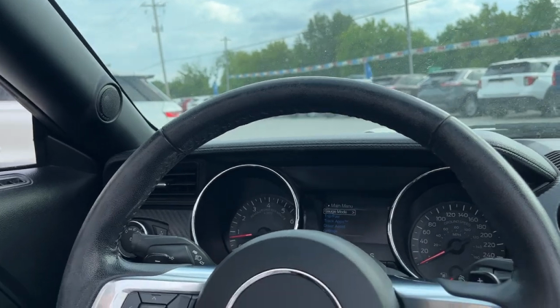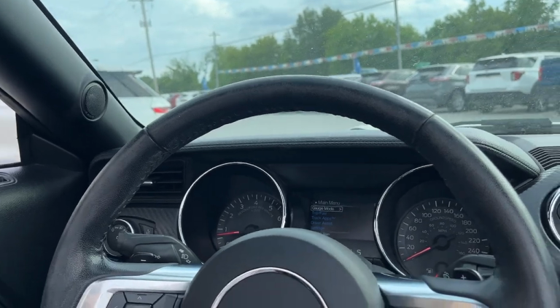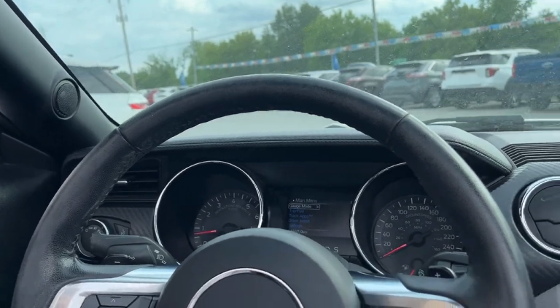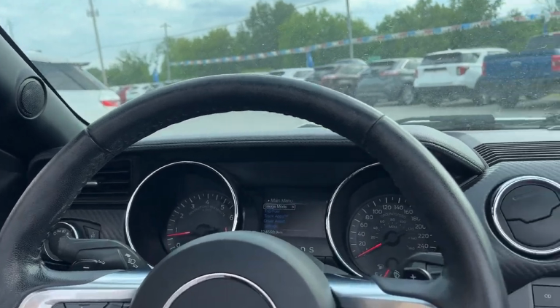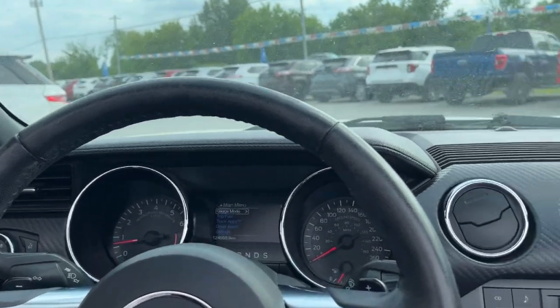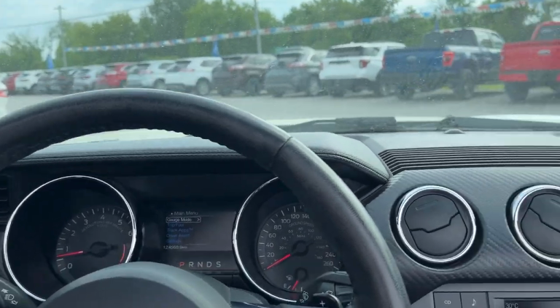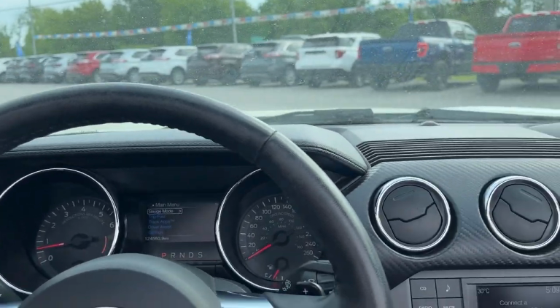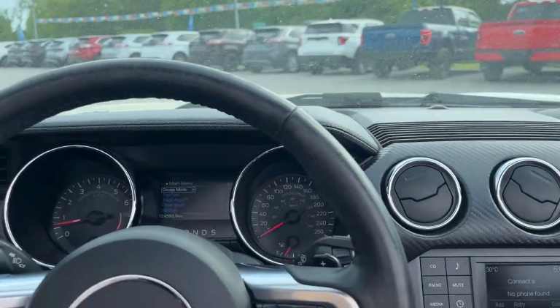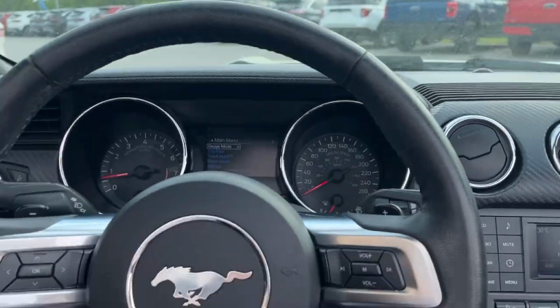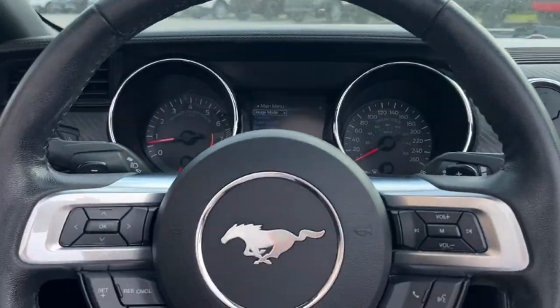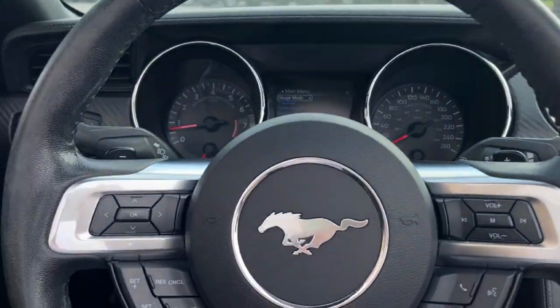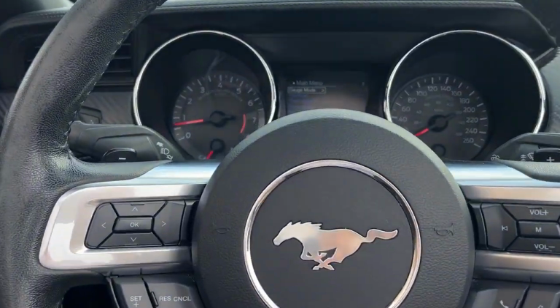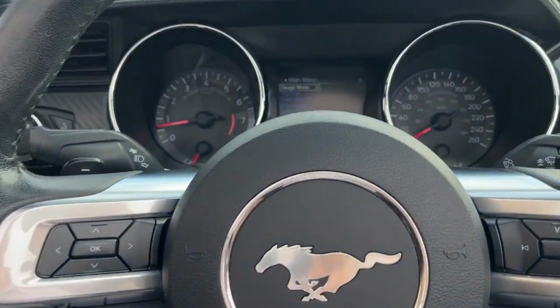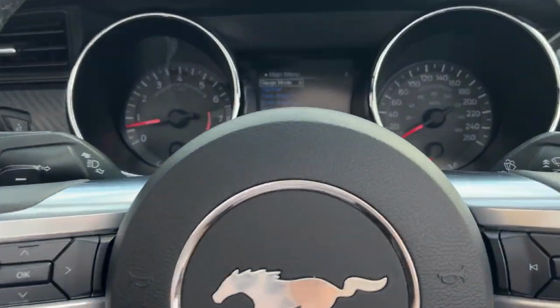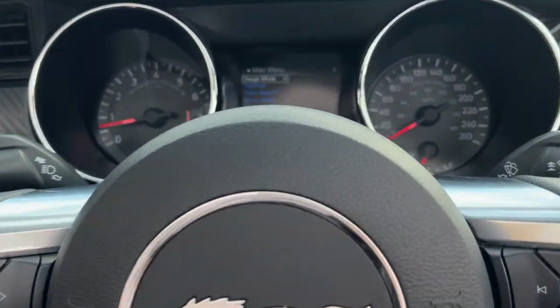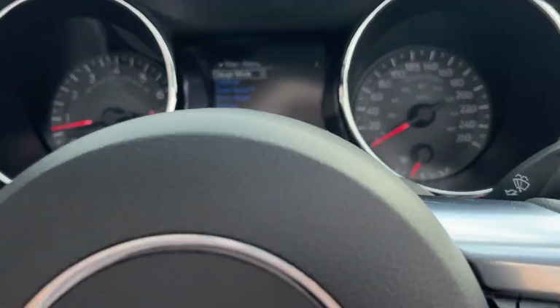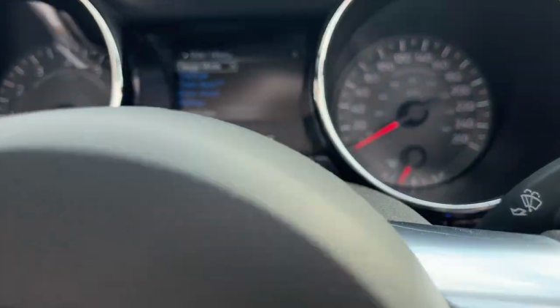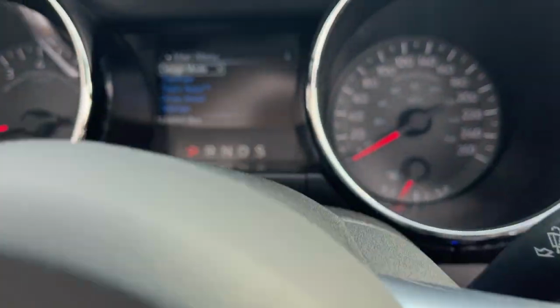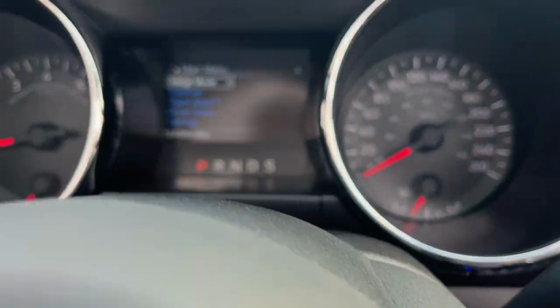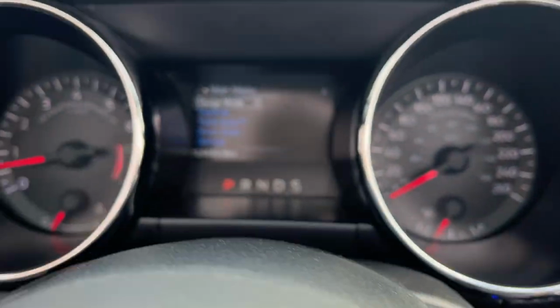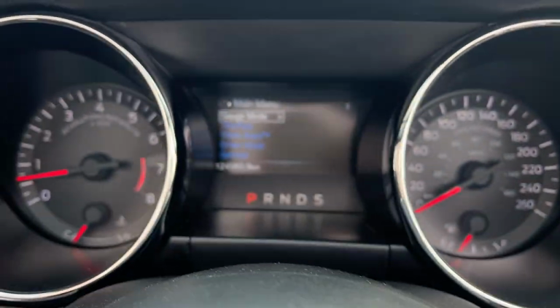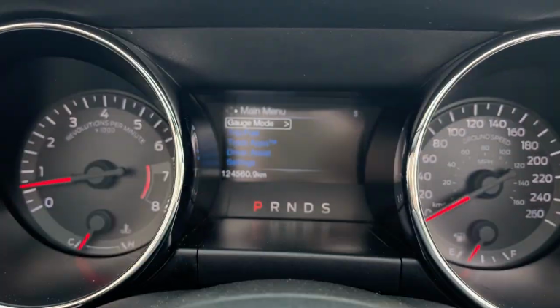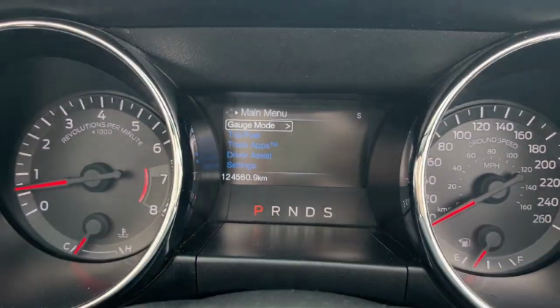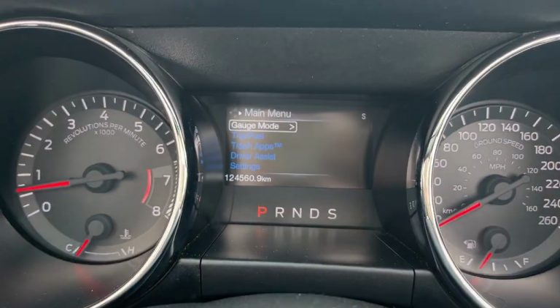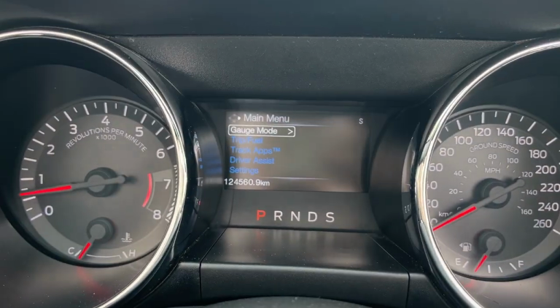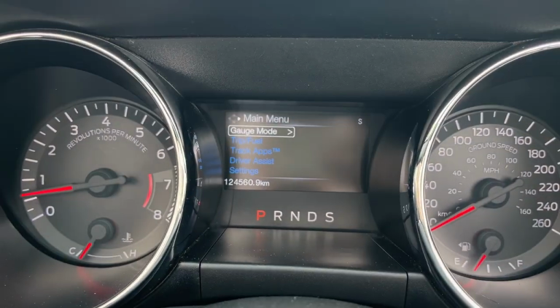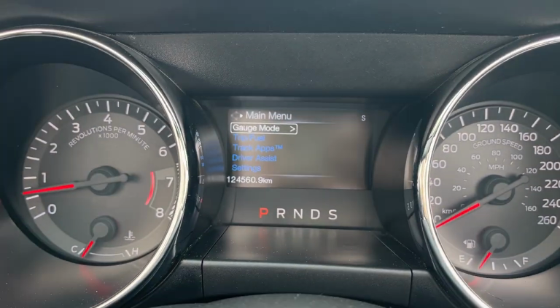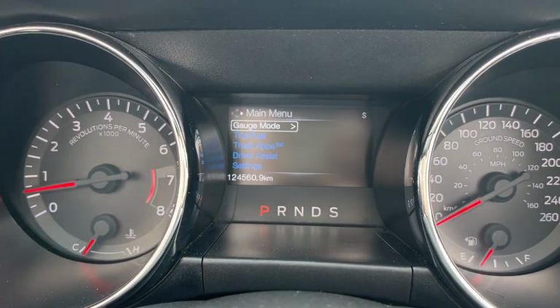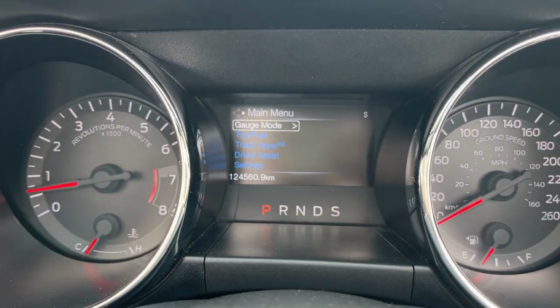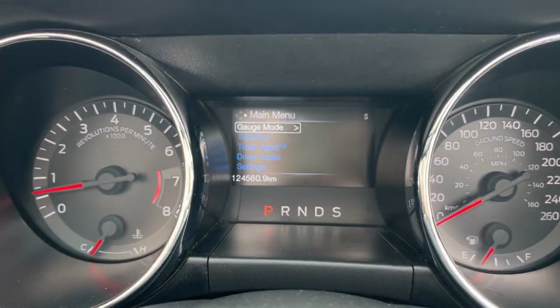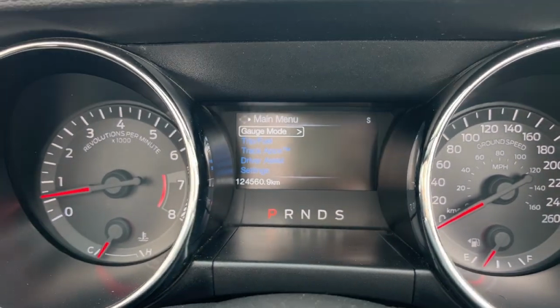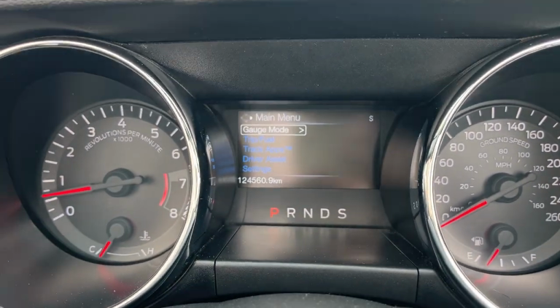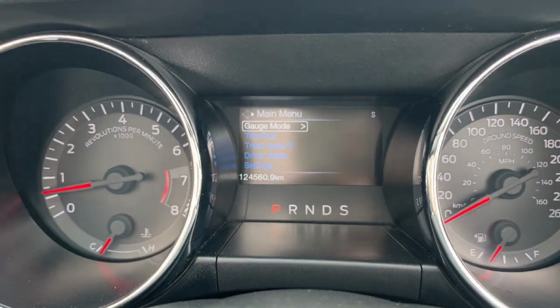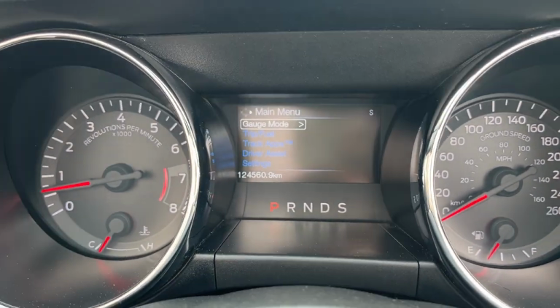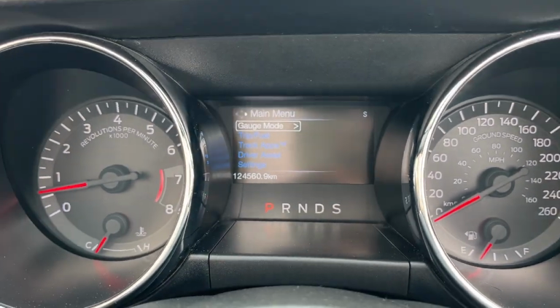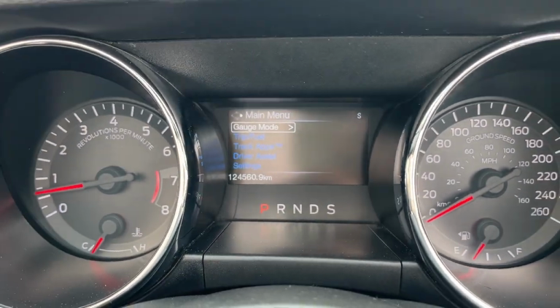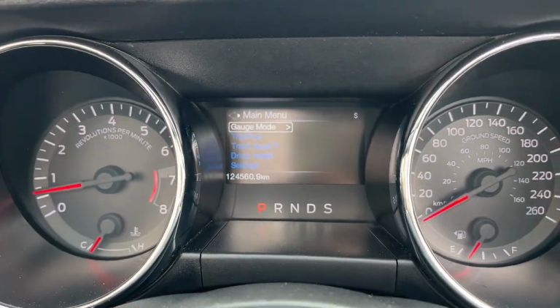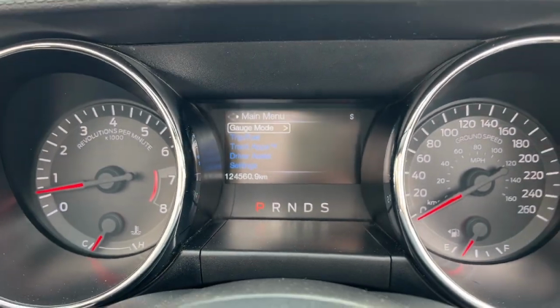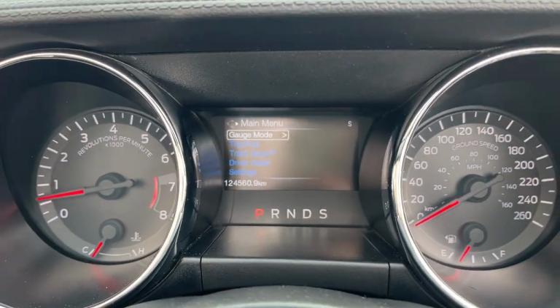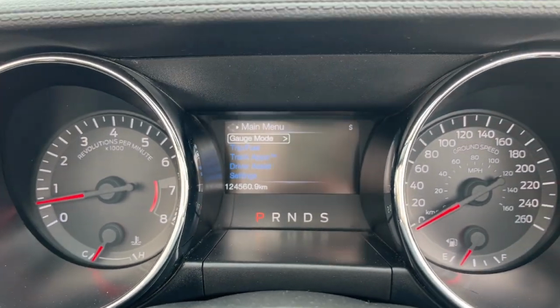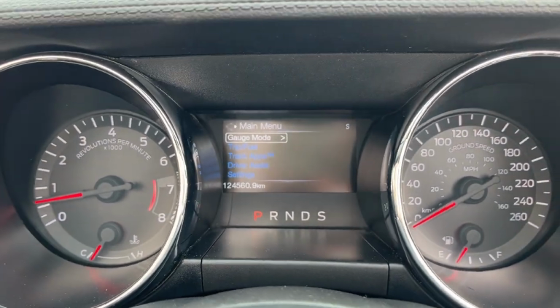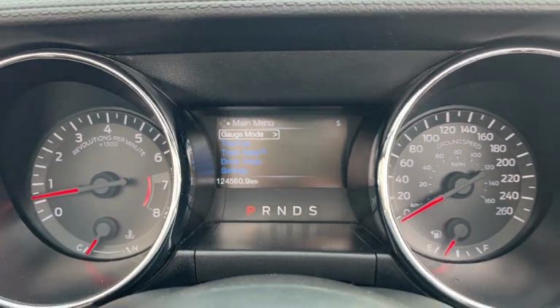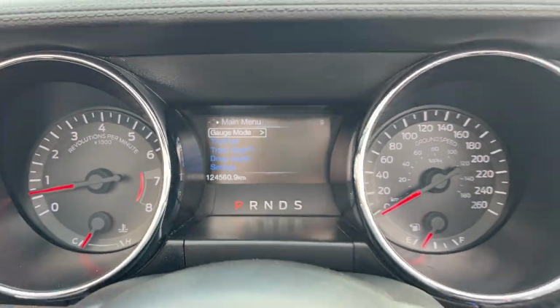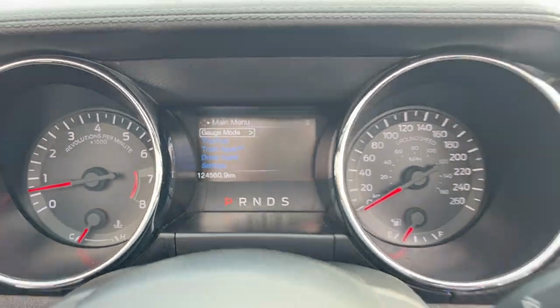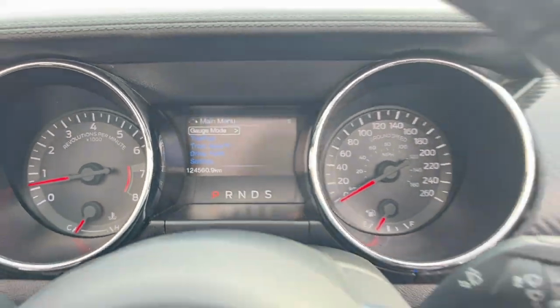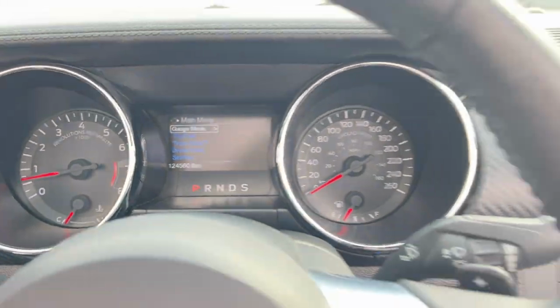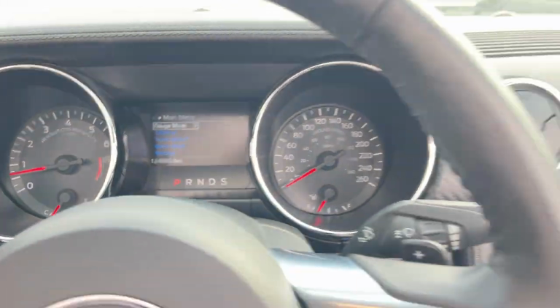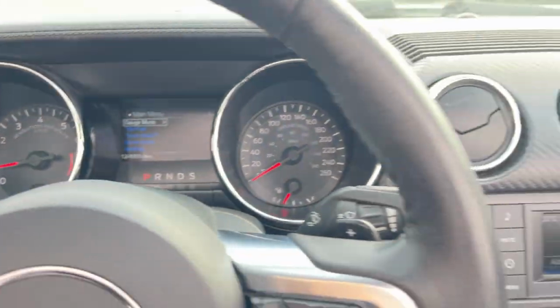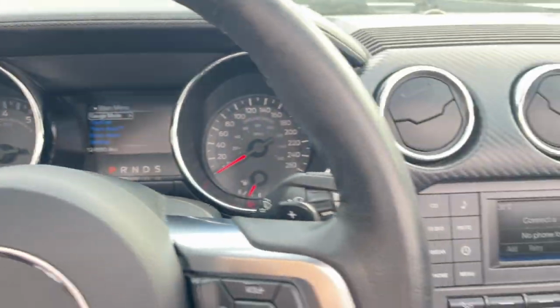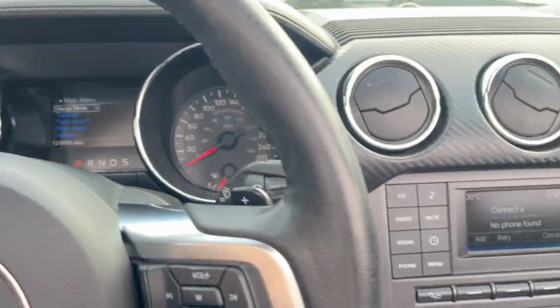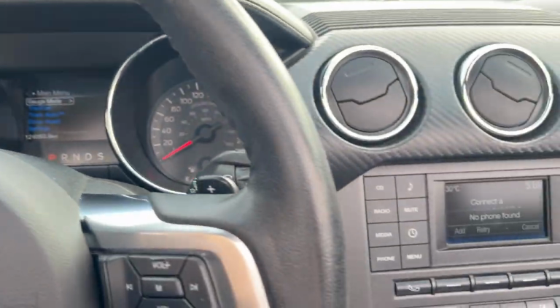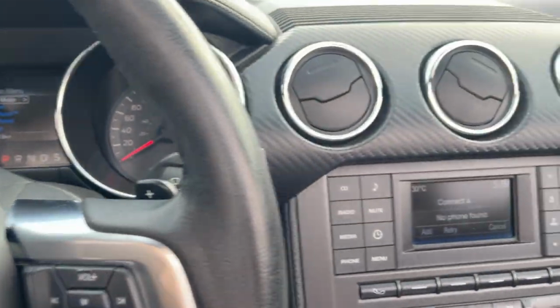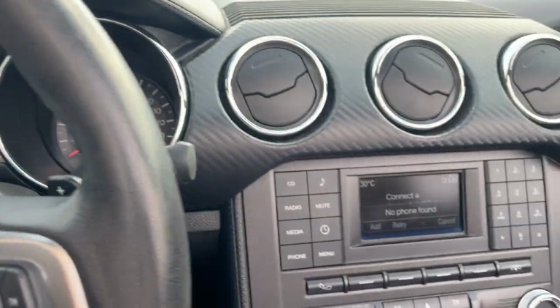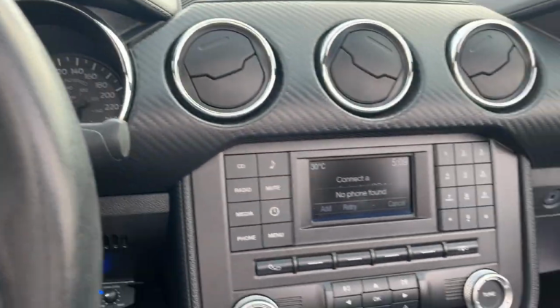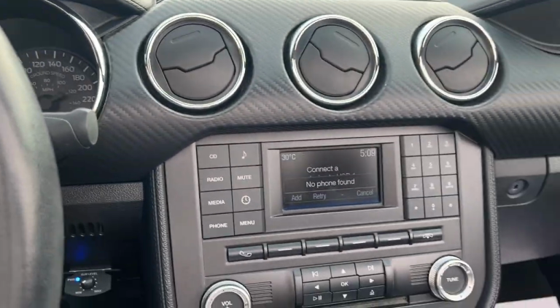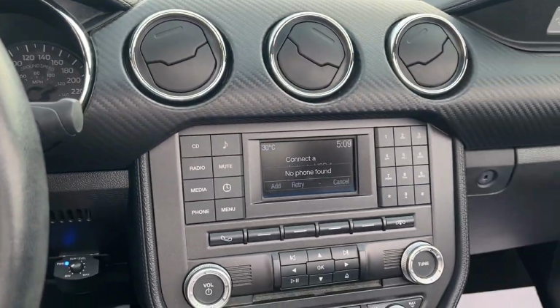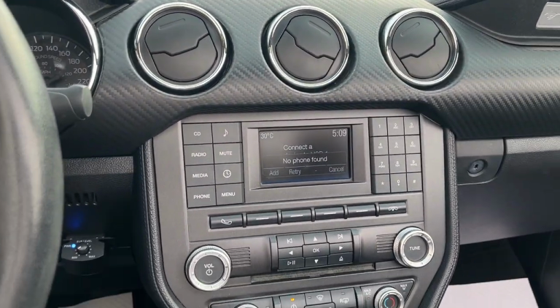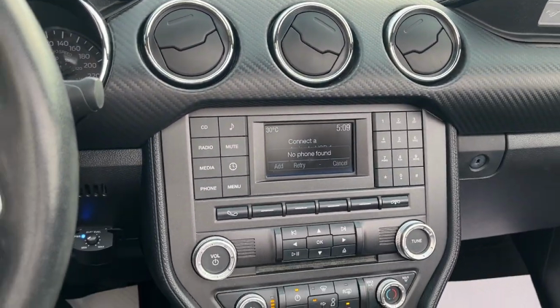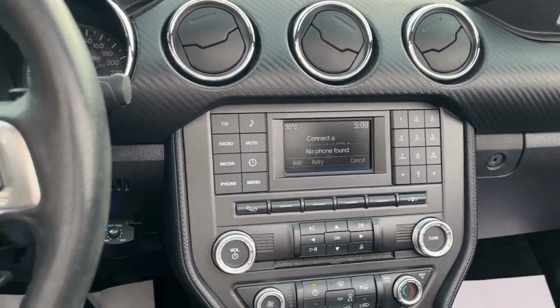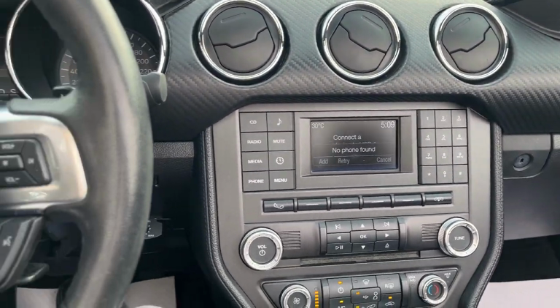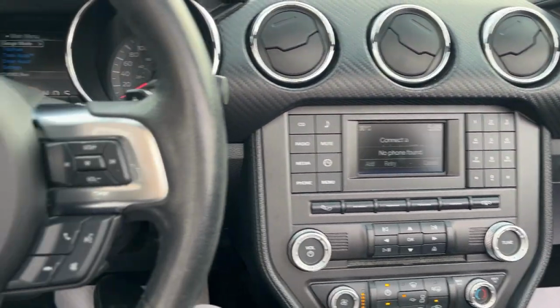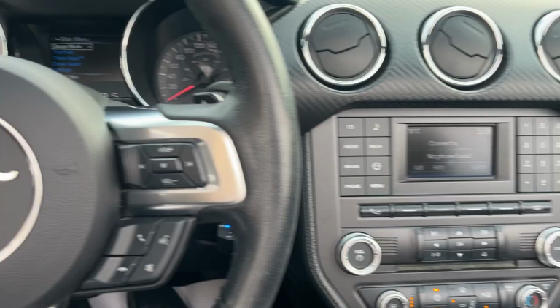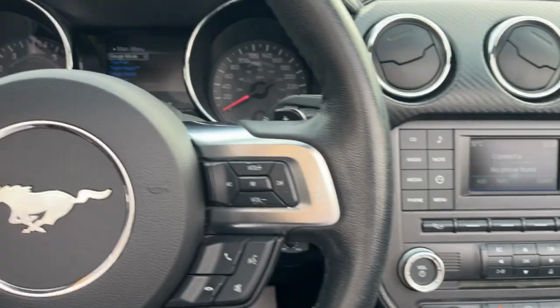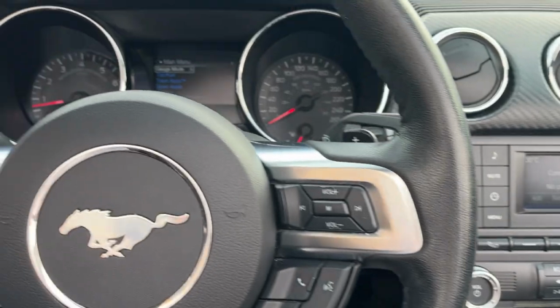So really nicely equipped Mustang all the way around. It has 124,000 kilometers but you would not even know it driving this Mustang — it drives like a brand new car.